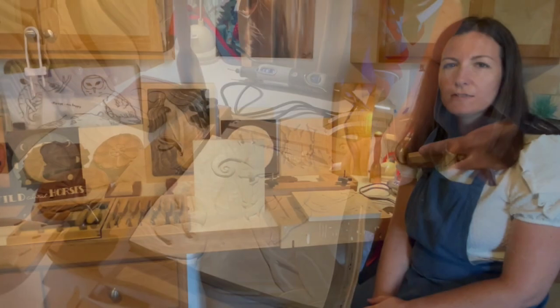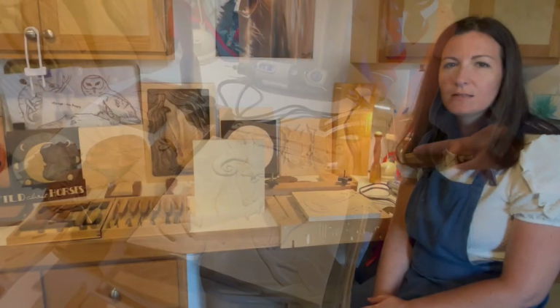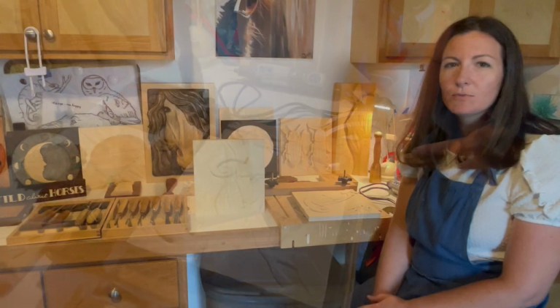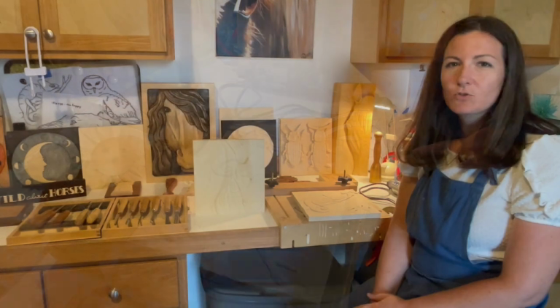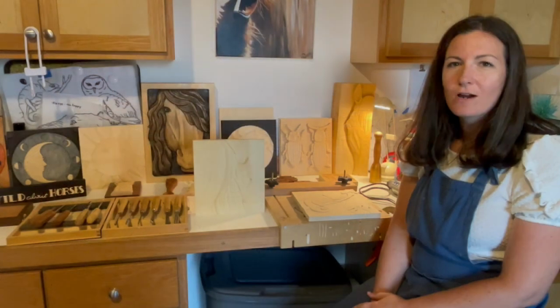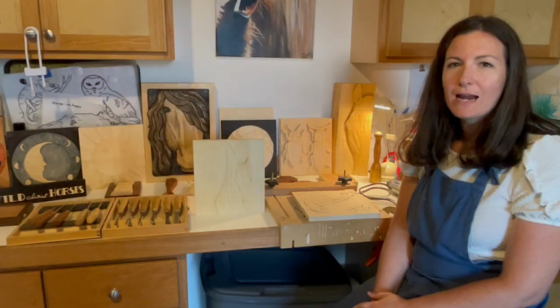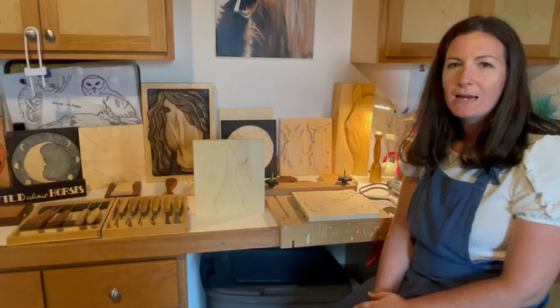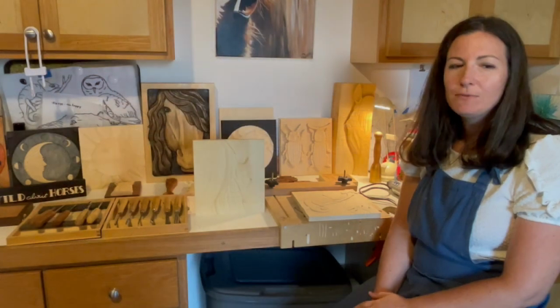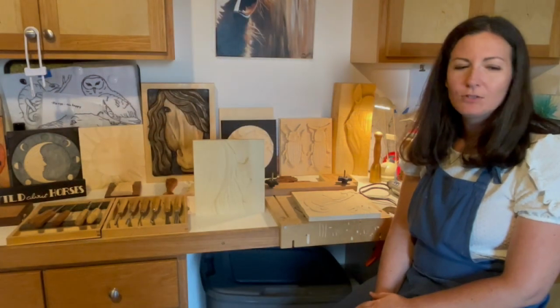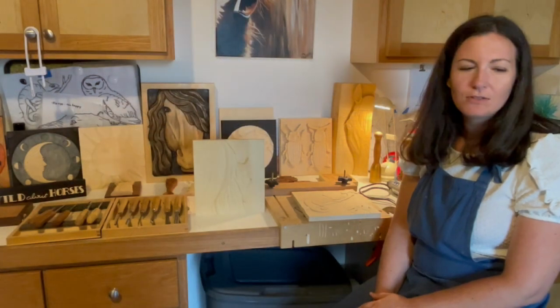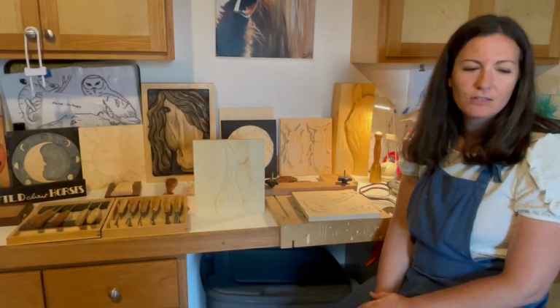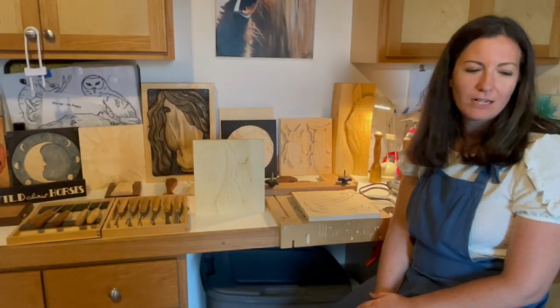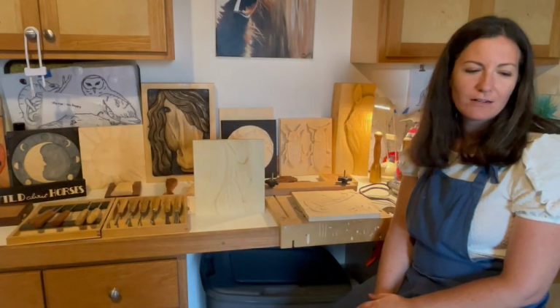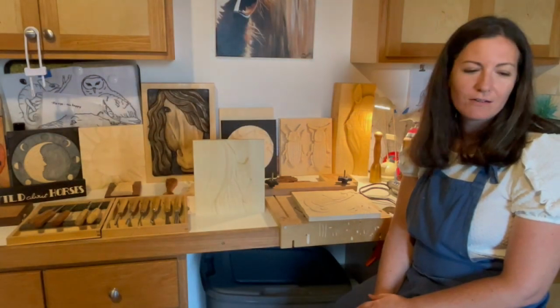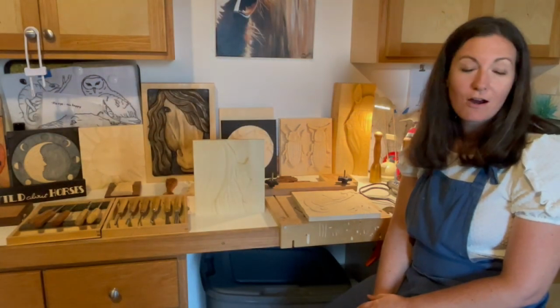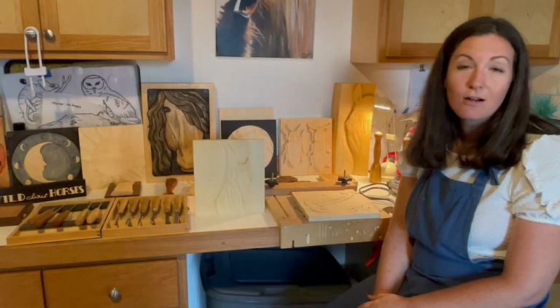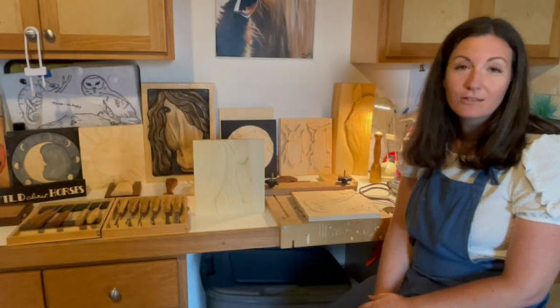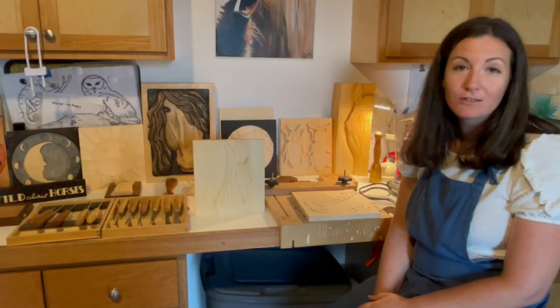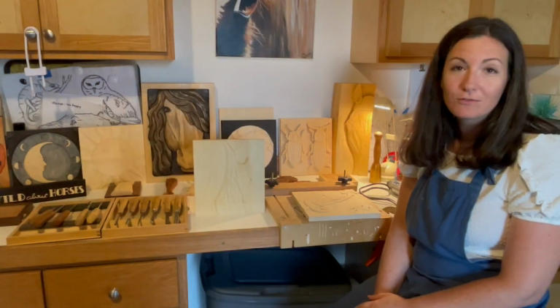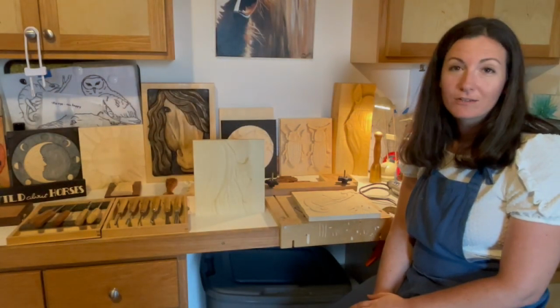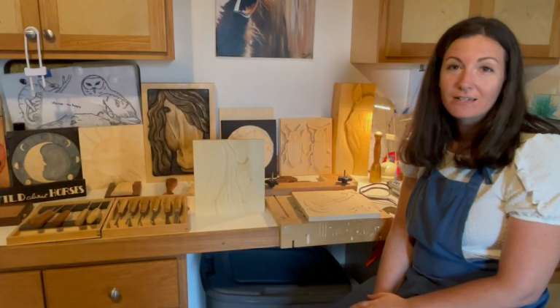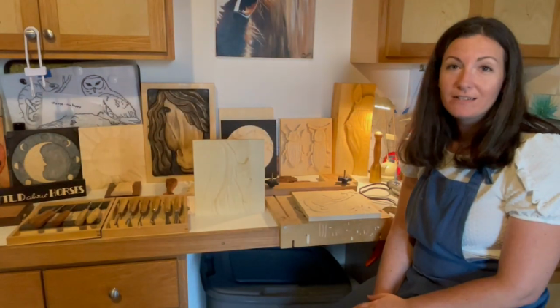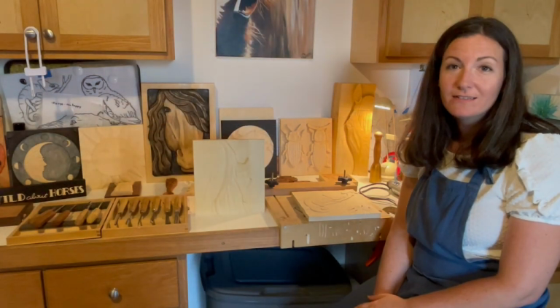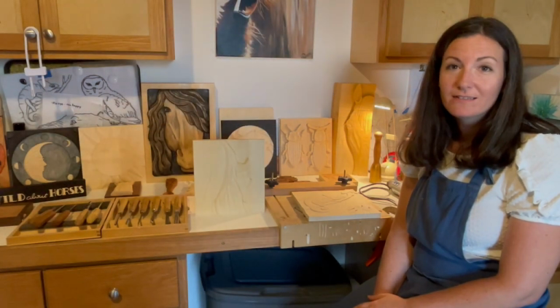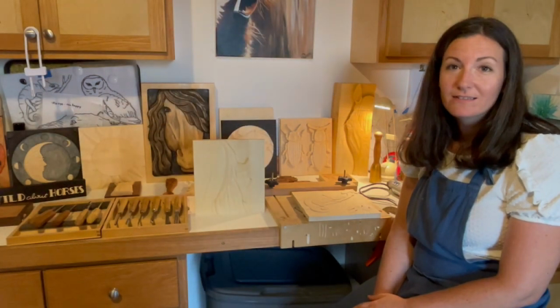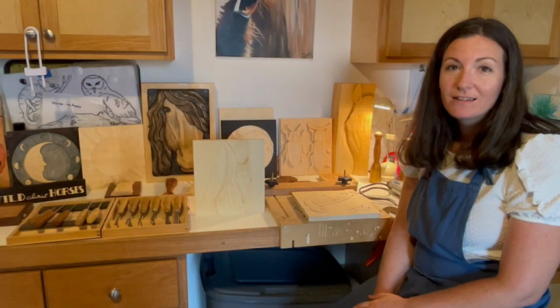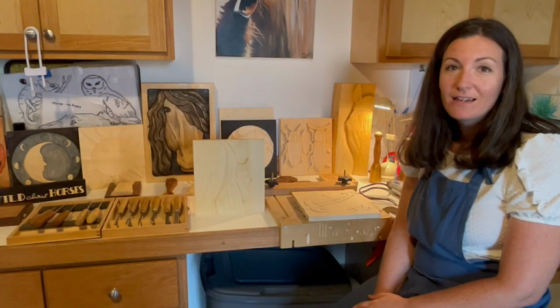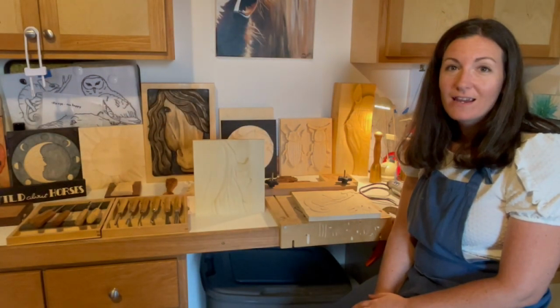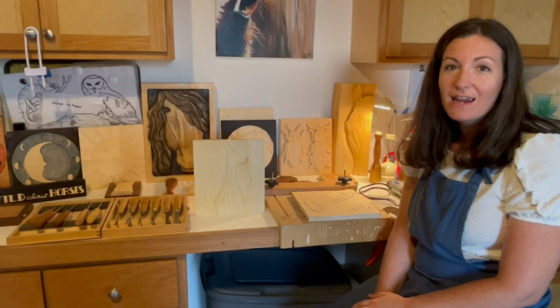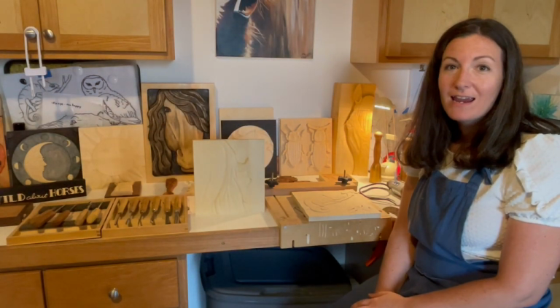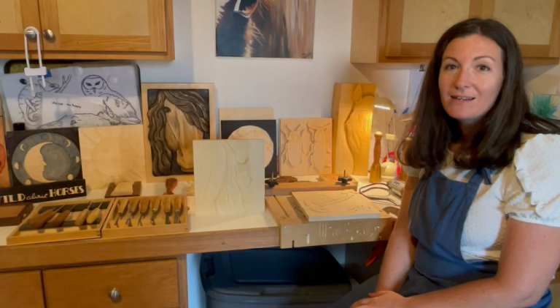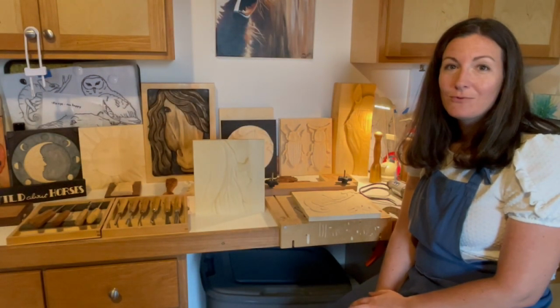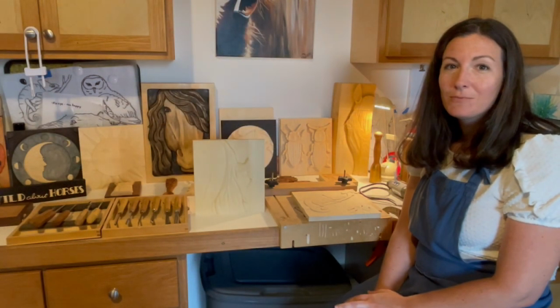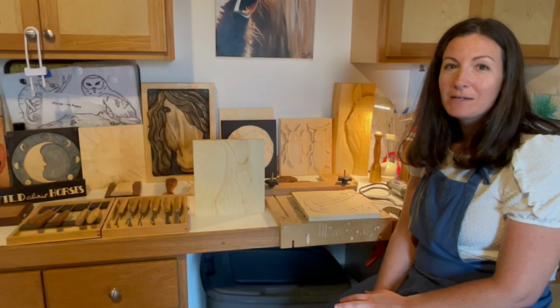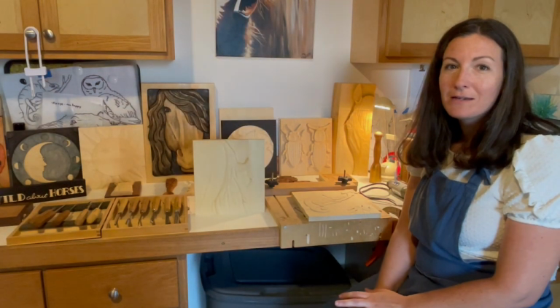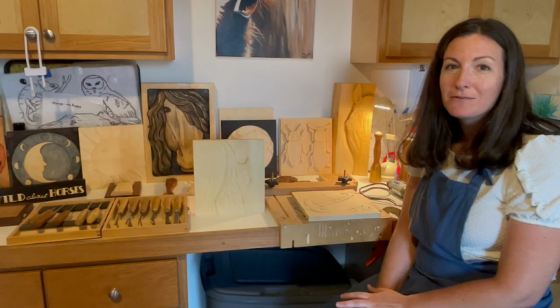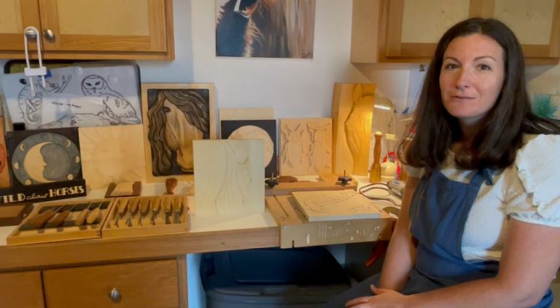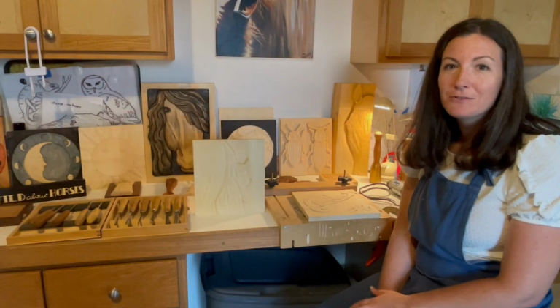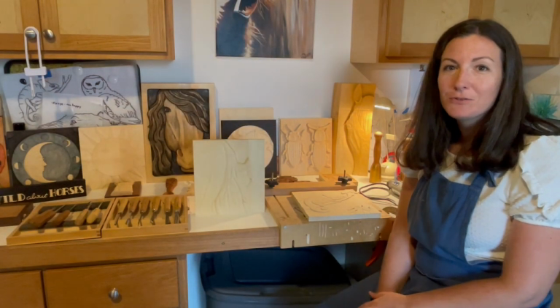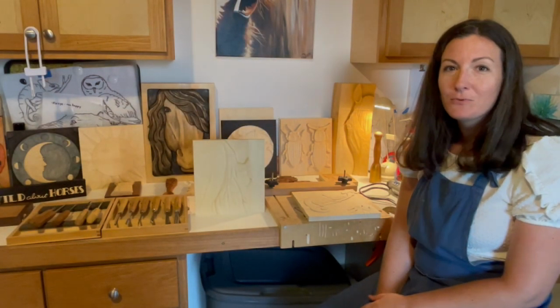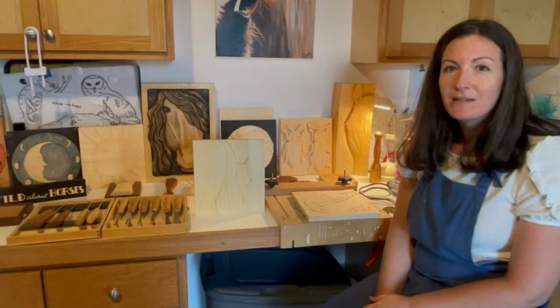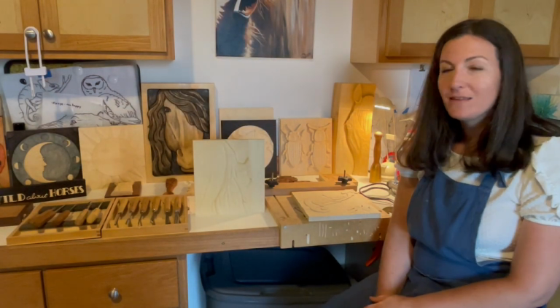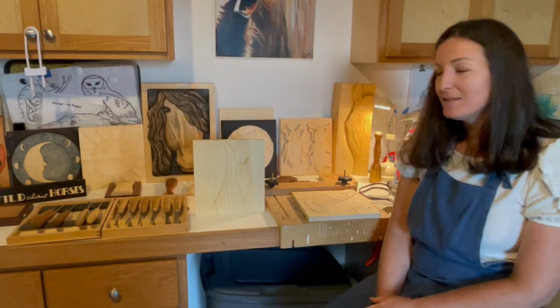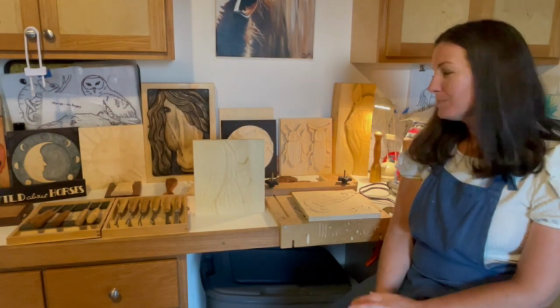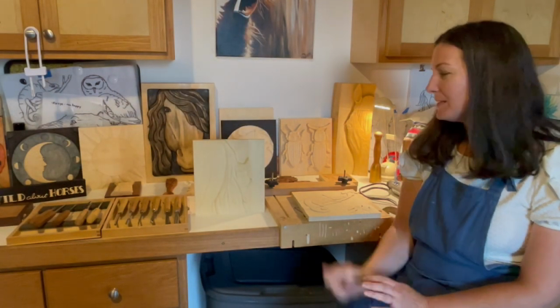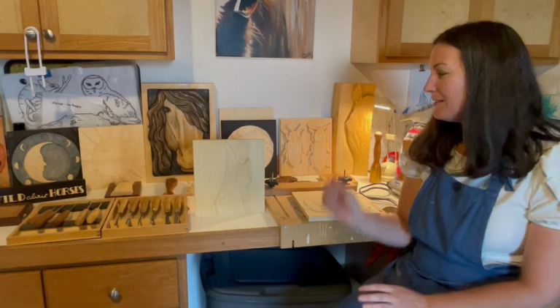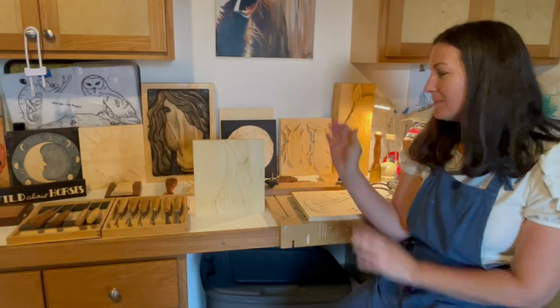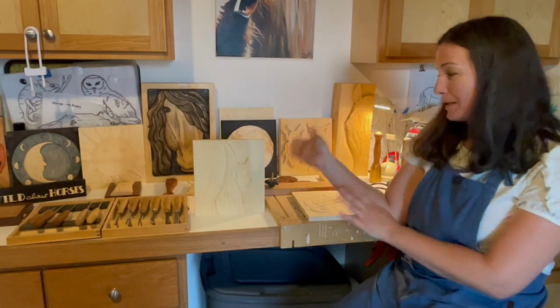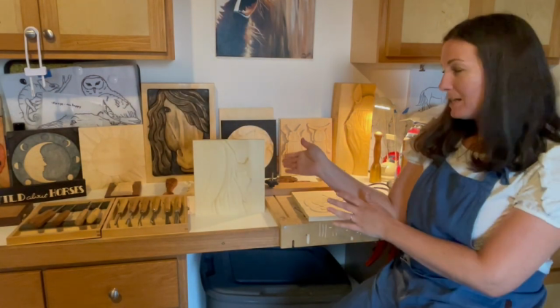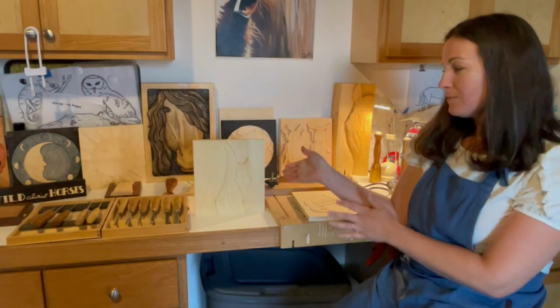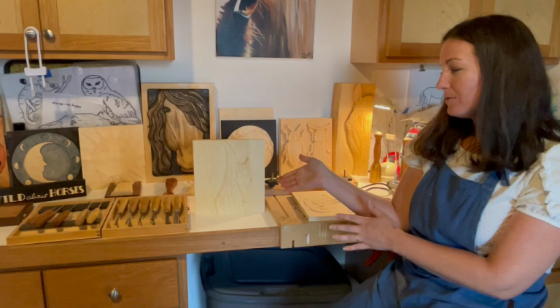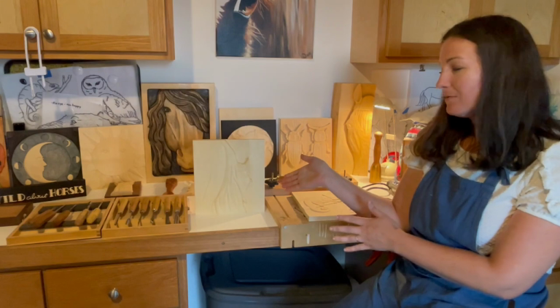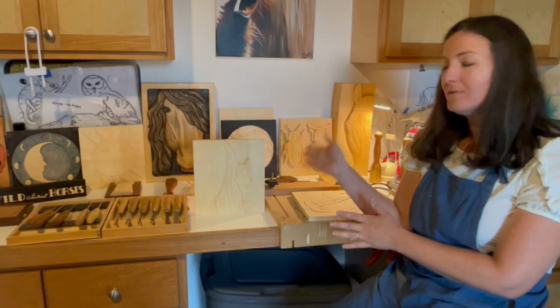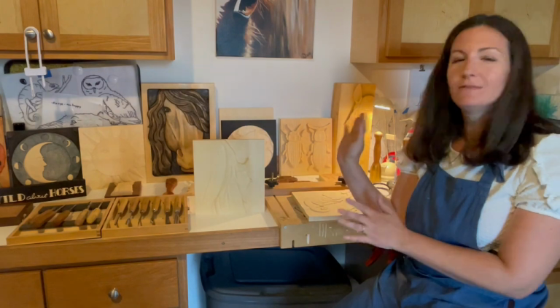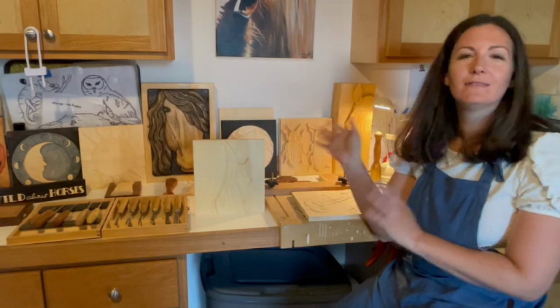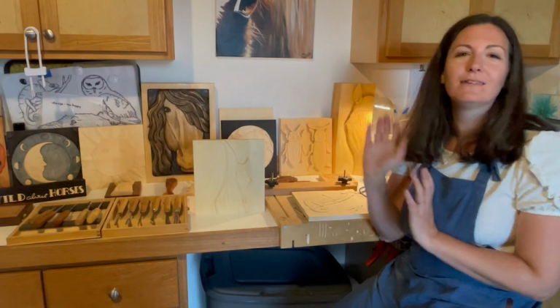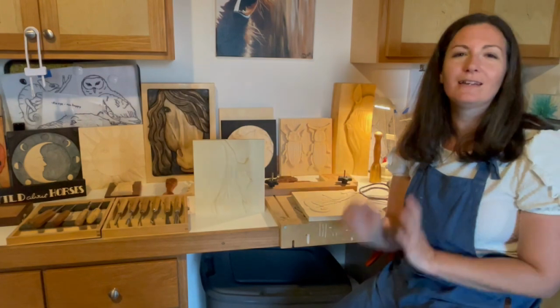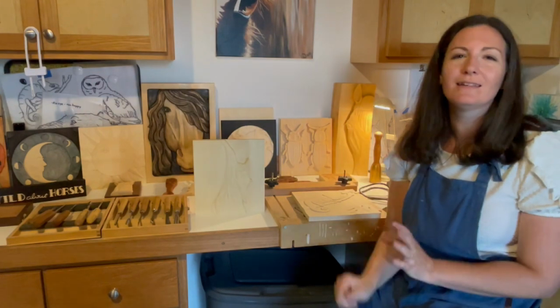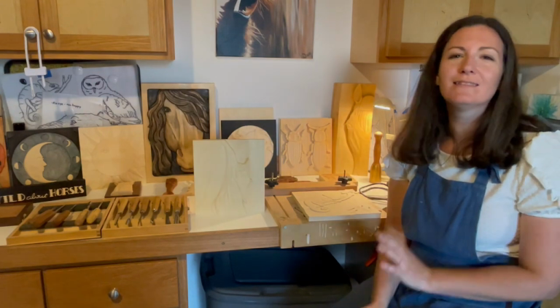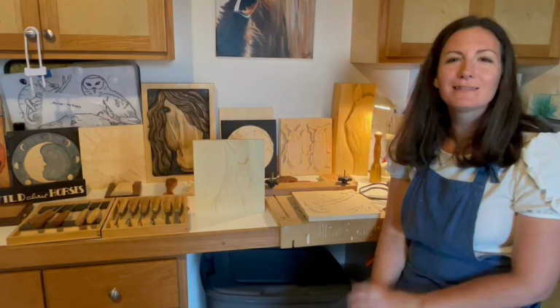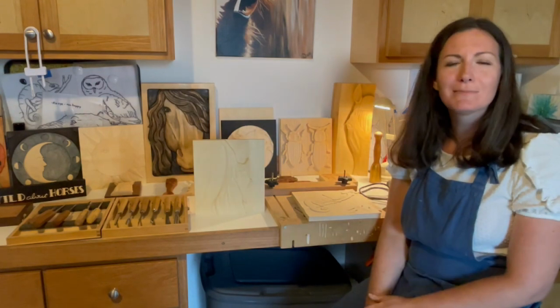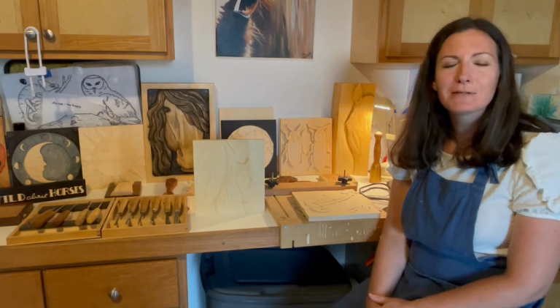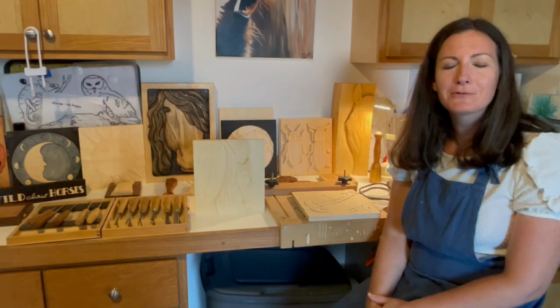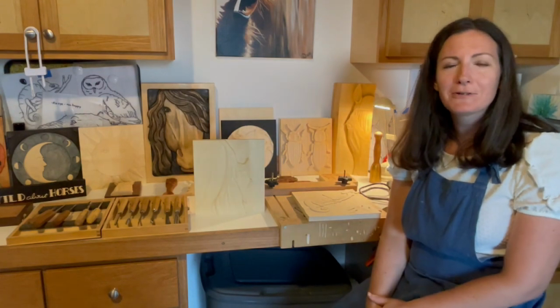Subscribe to the channel Art Stories and you will be entered to win this piece — peekaboo — and see my story.